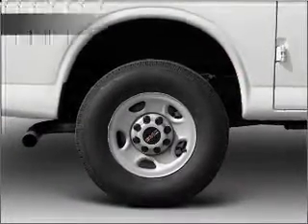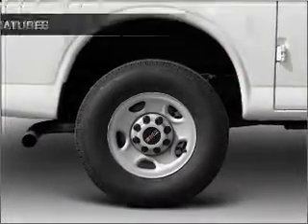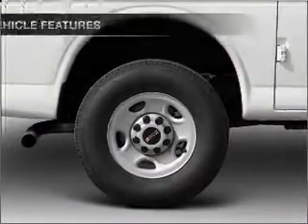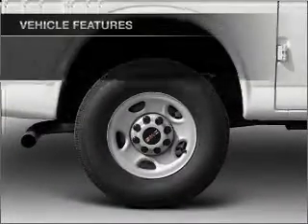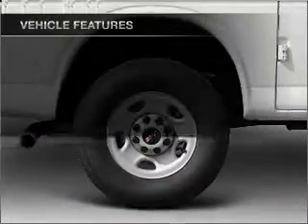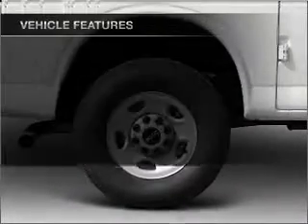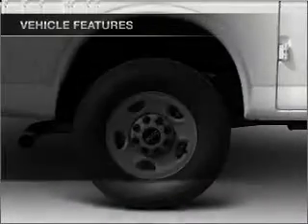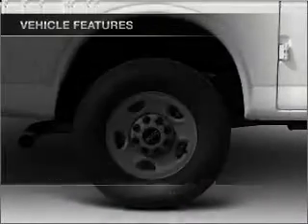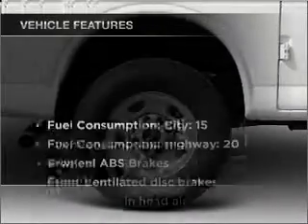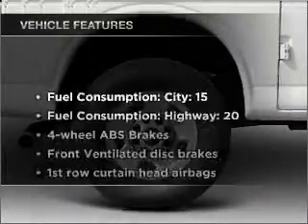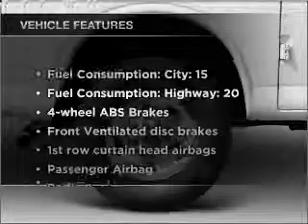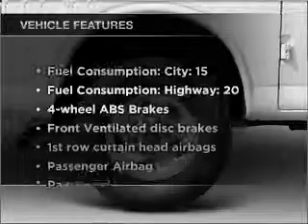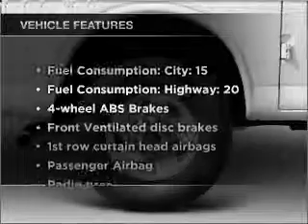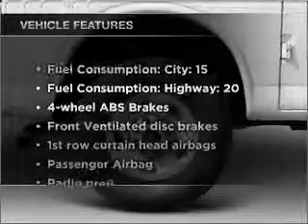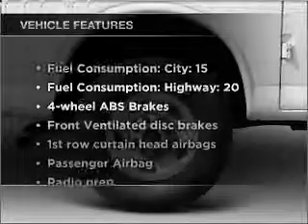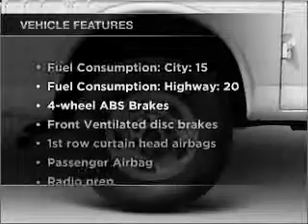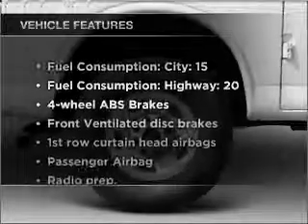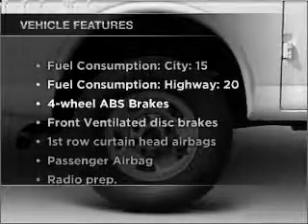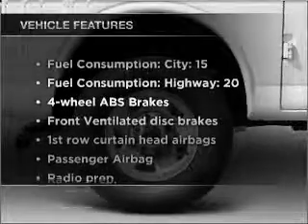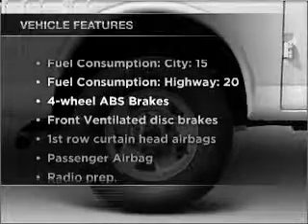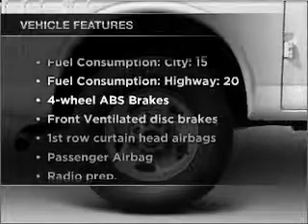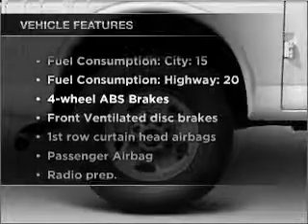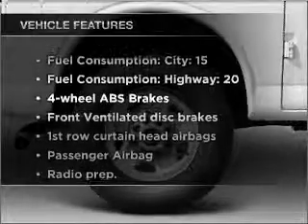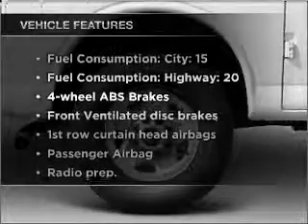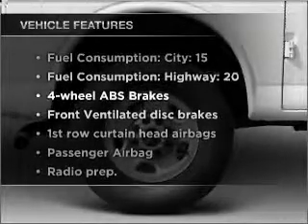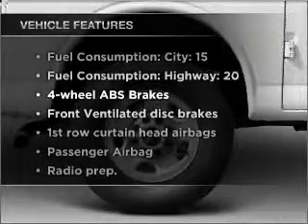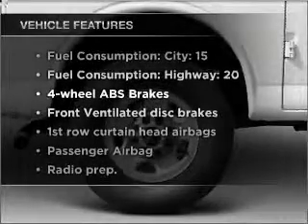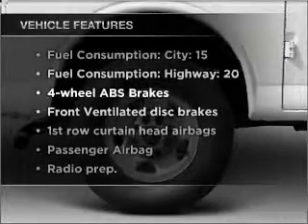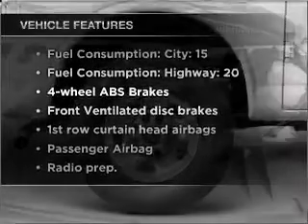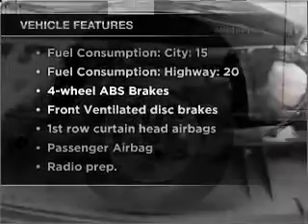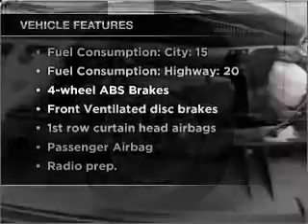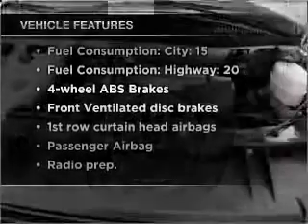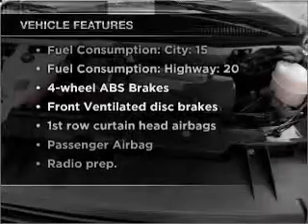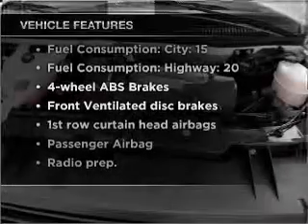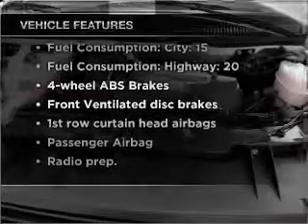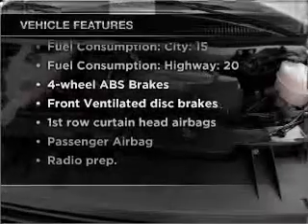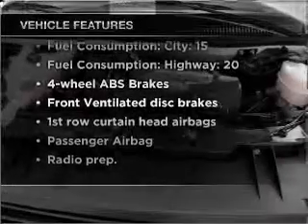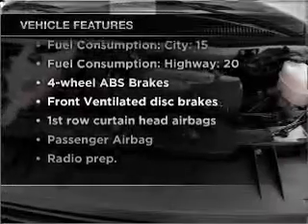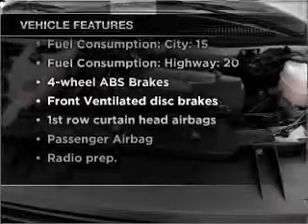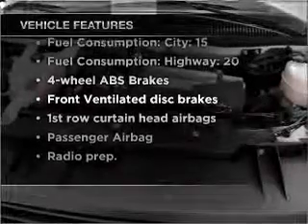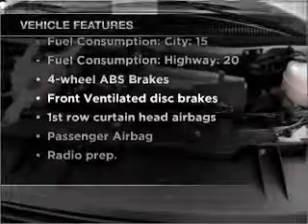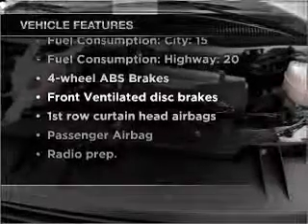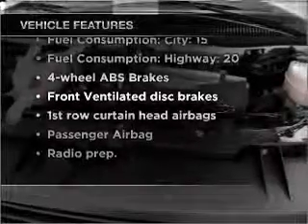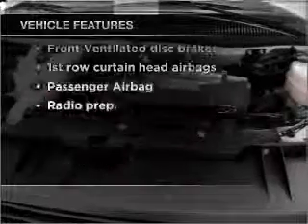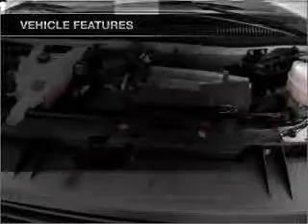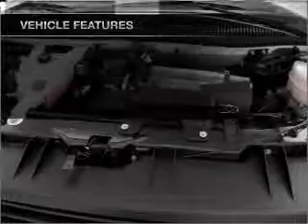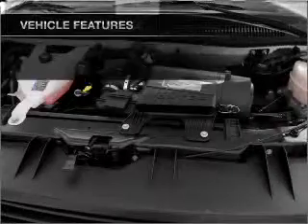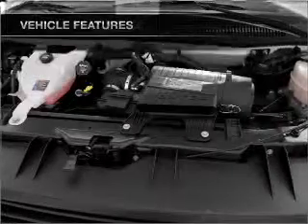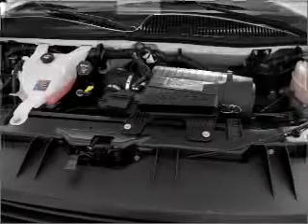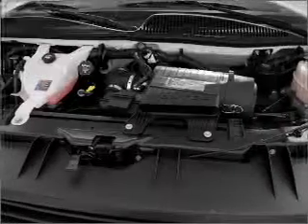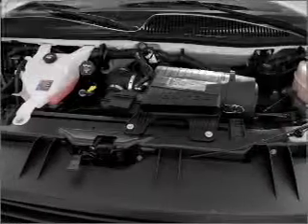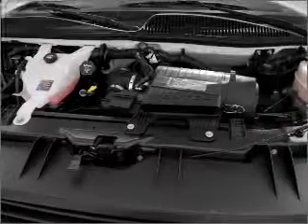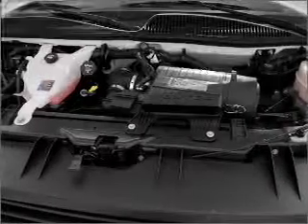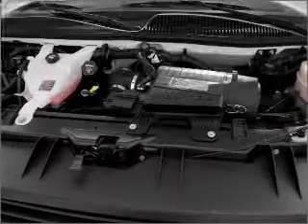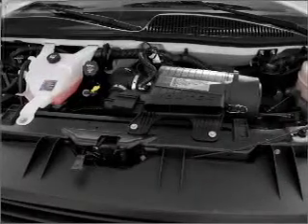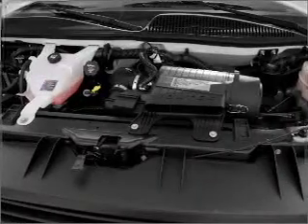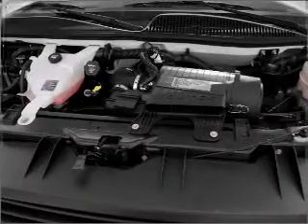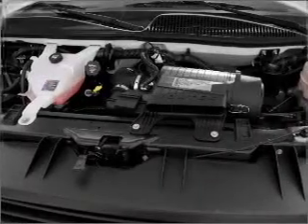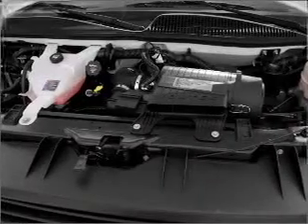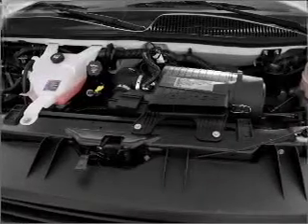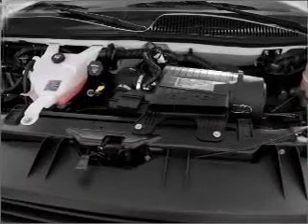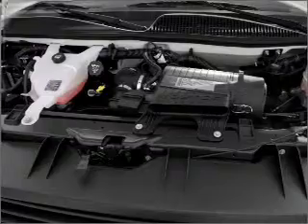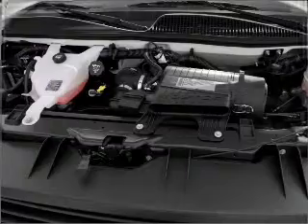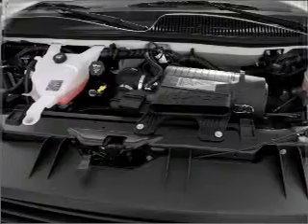Enjoy these notable features that are included in this vehicle: air conditioning, power steering, and AM-FM stereo.